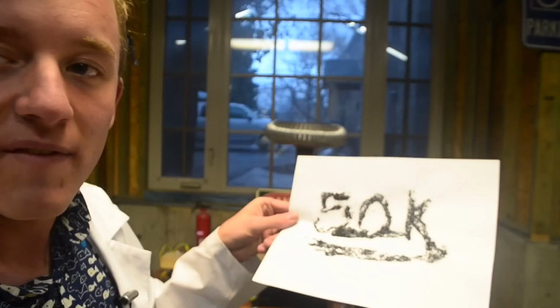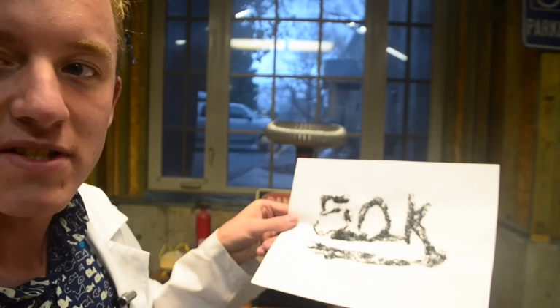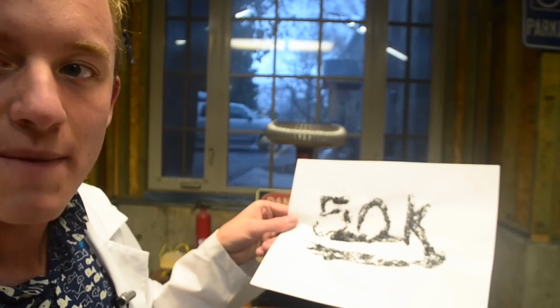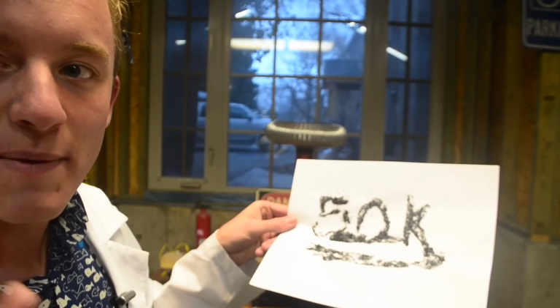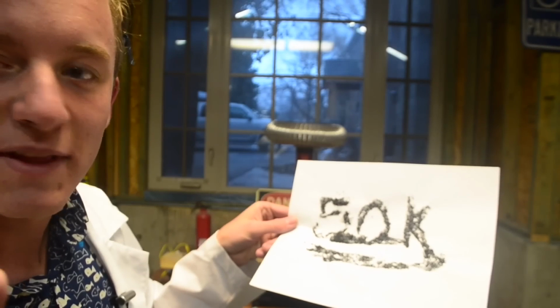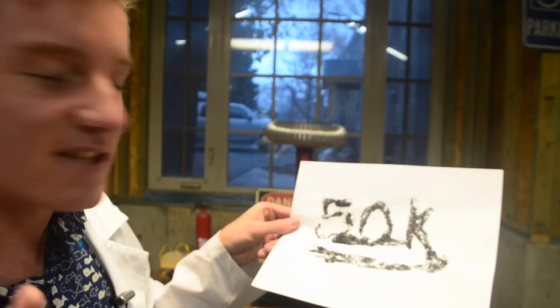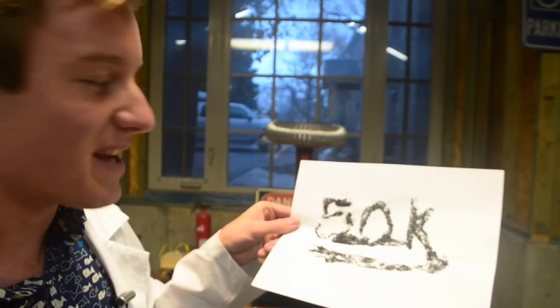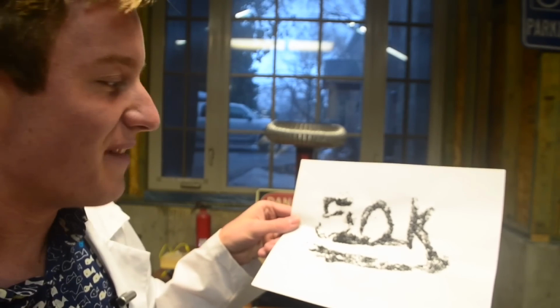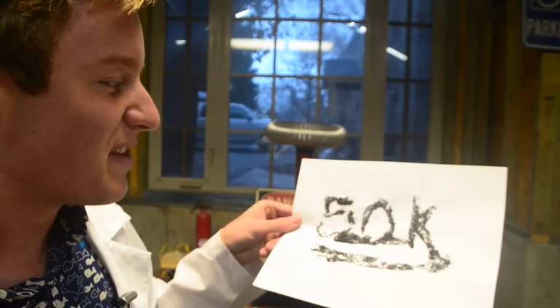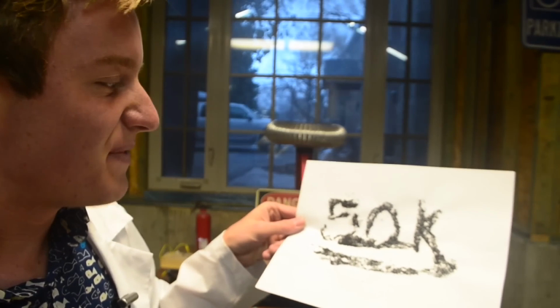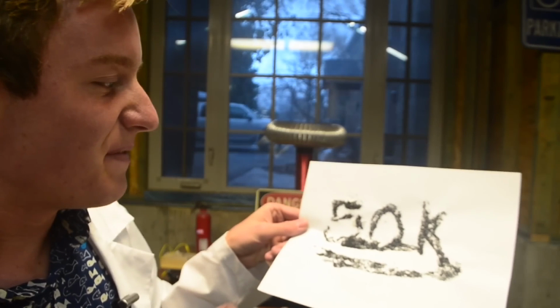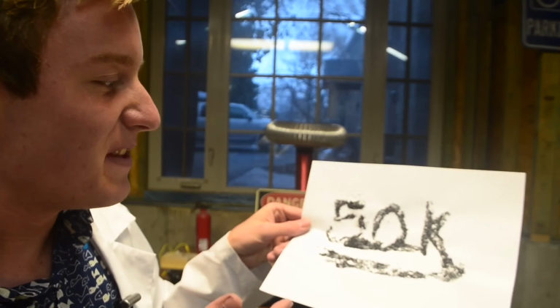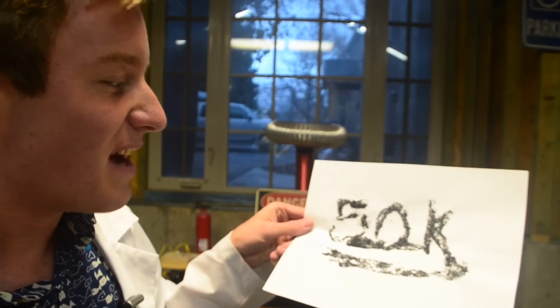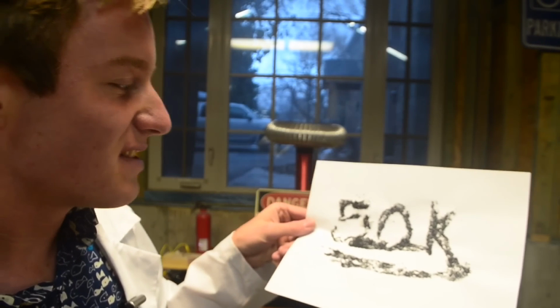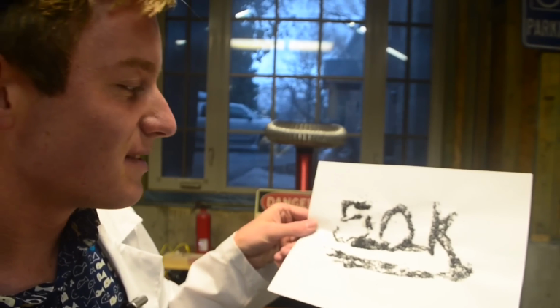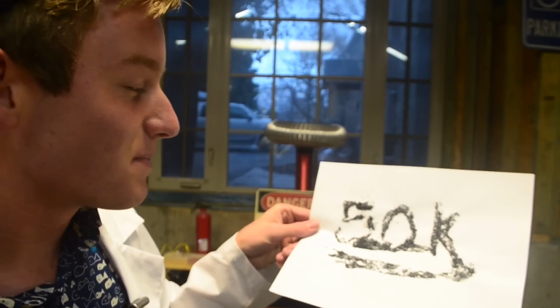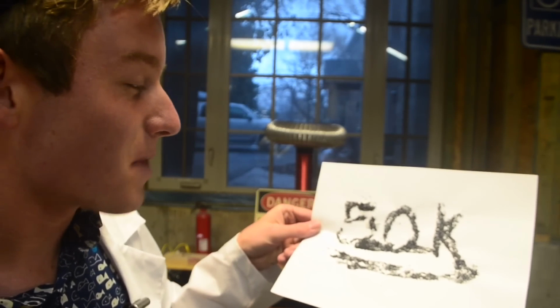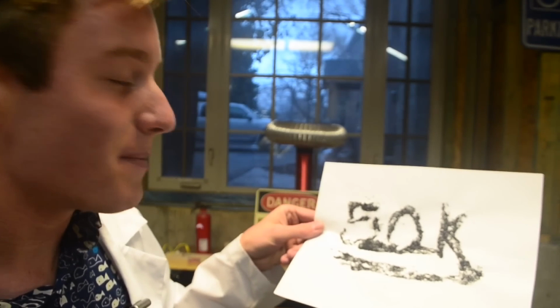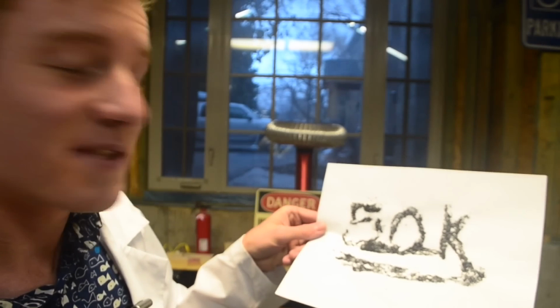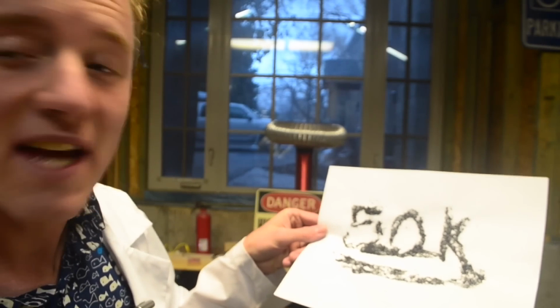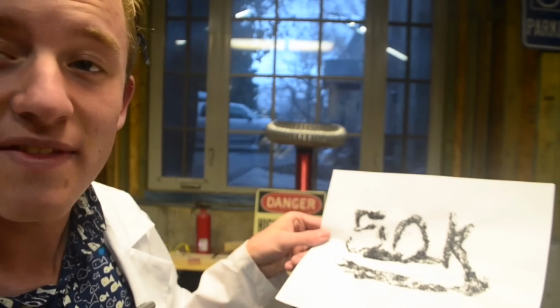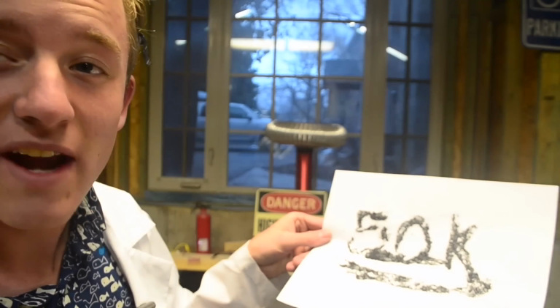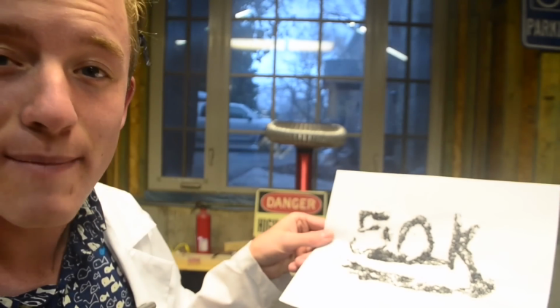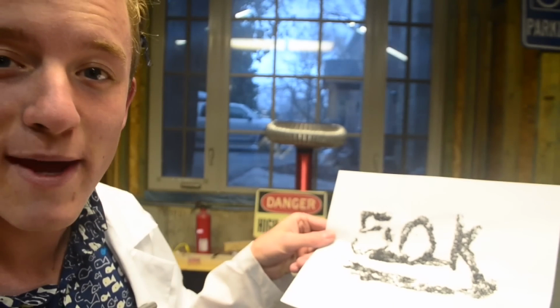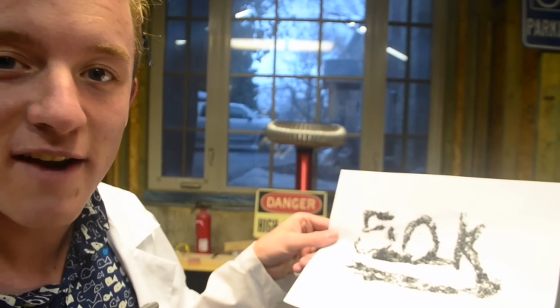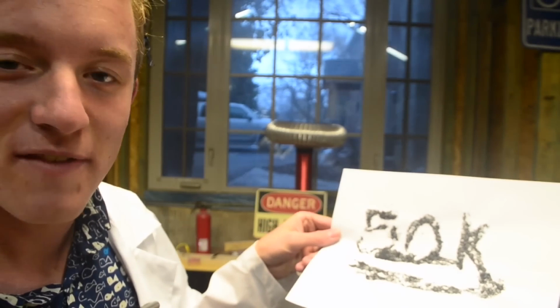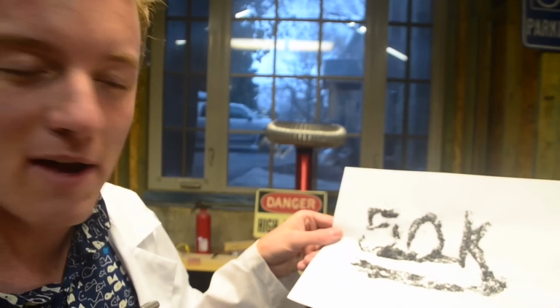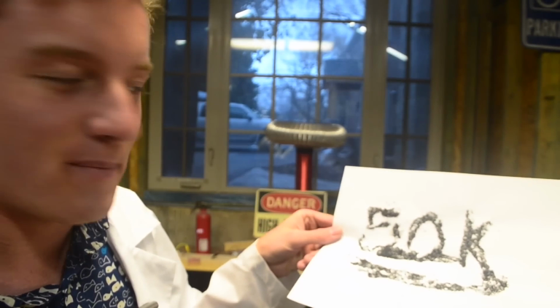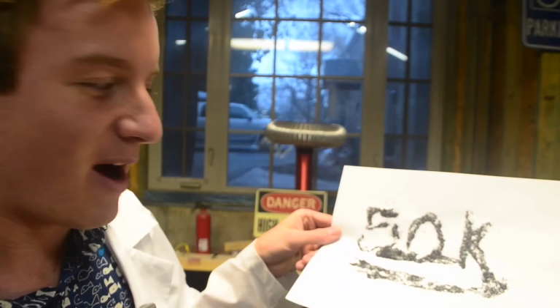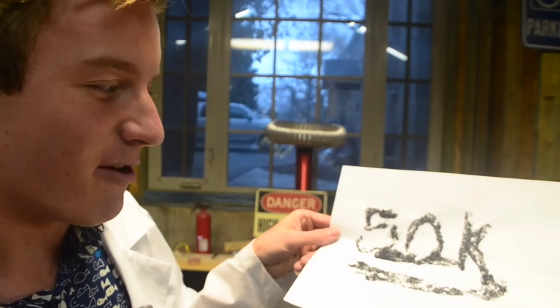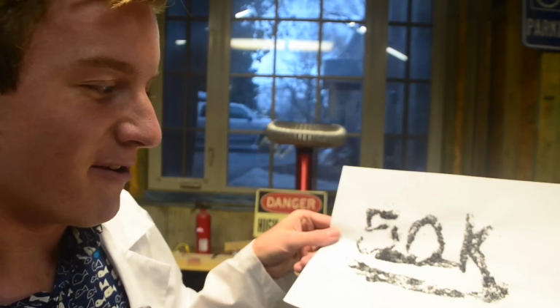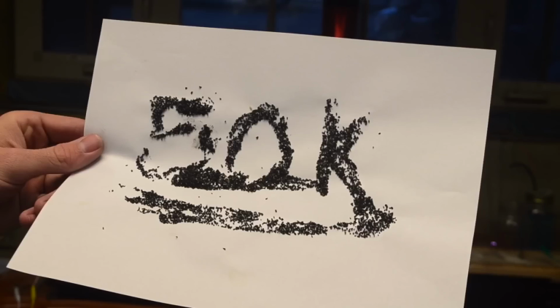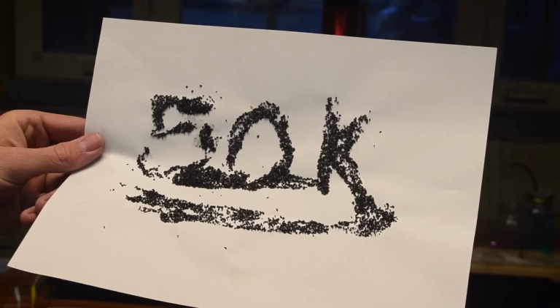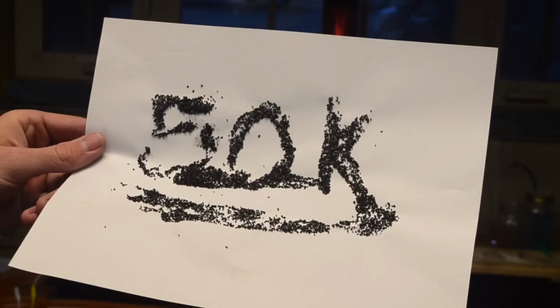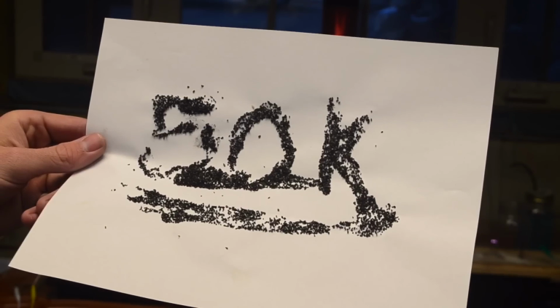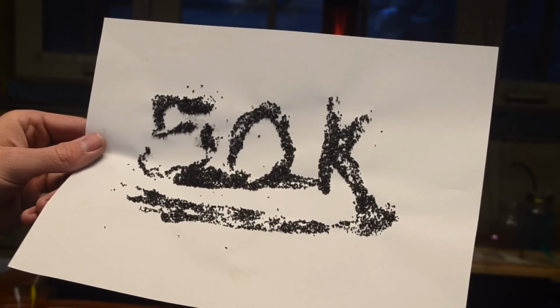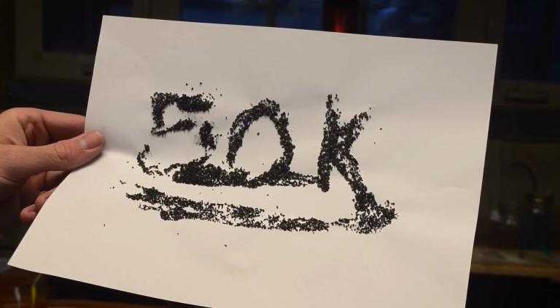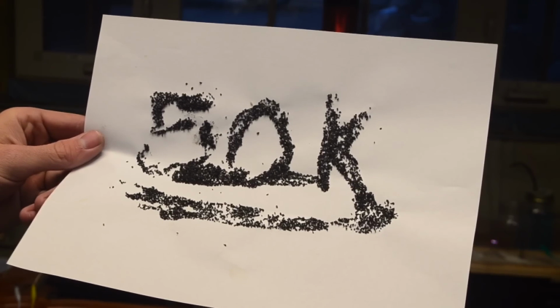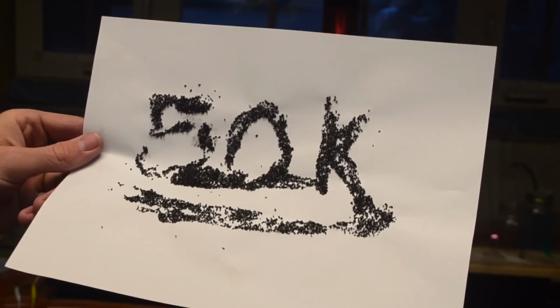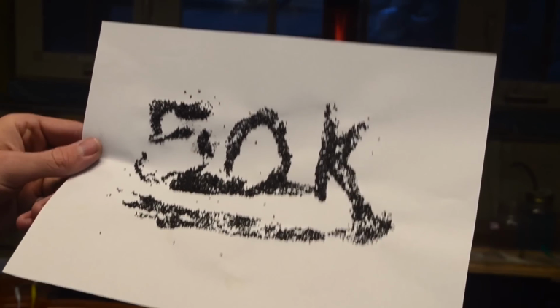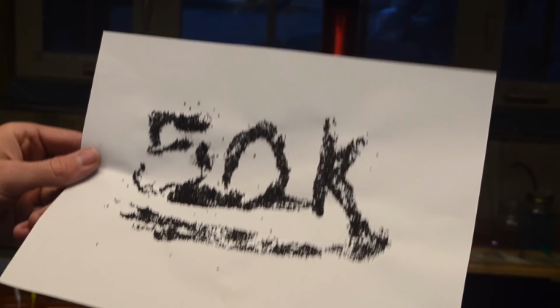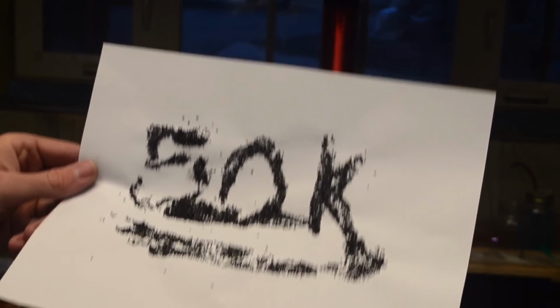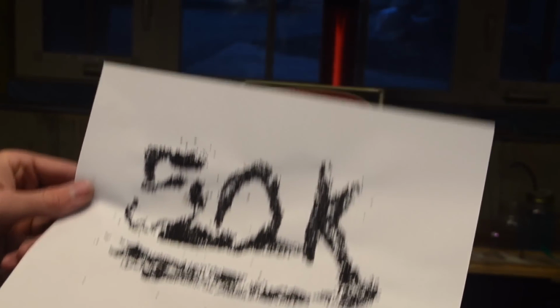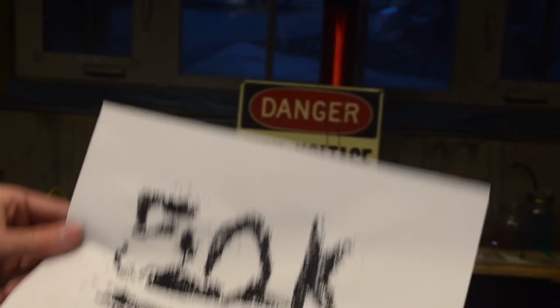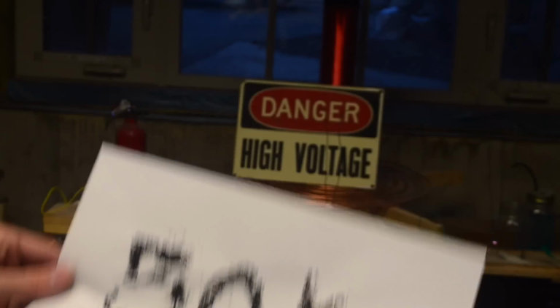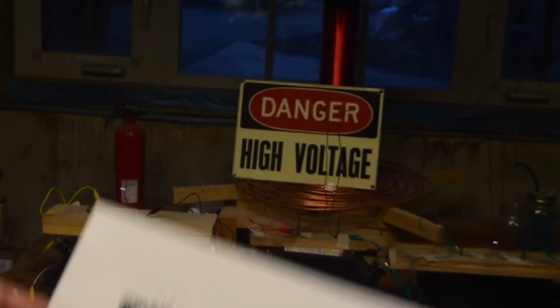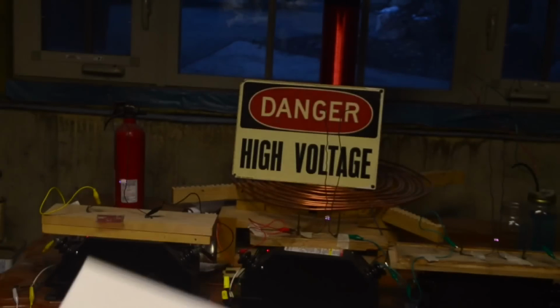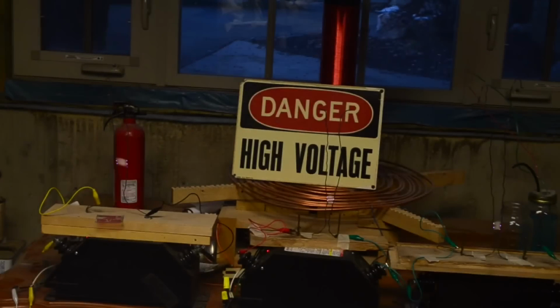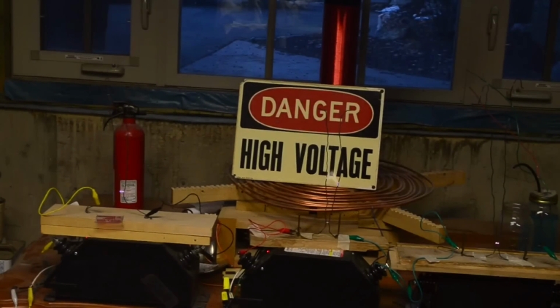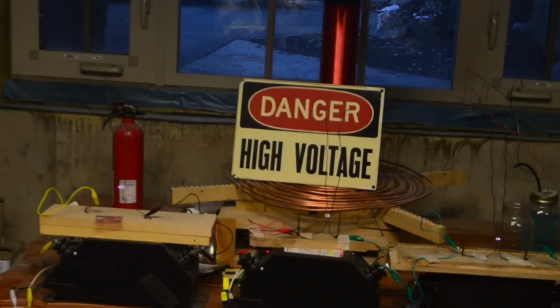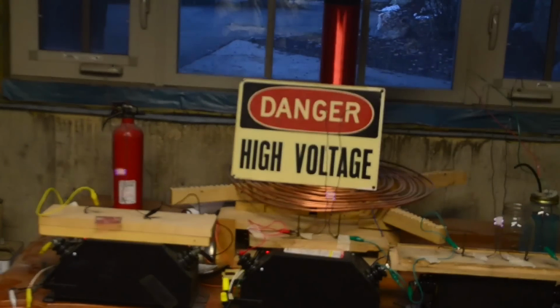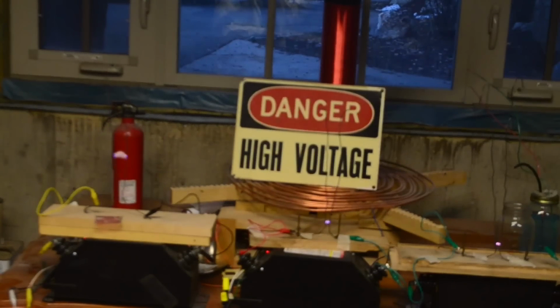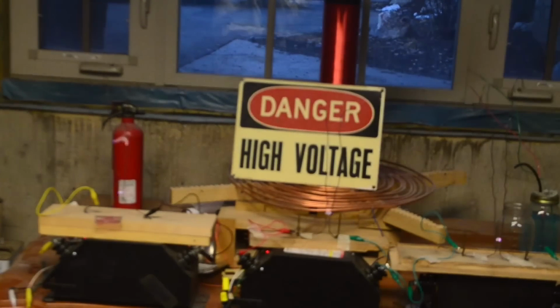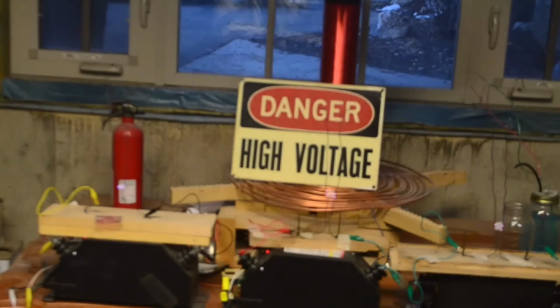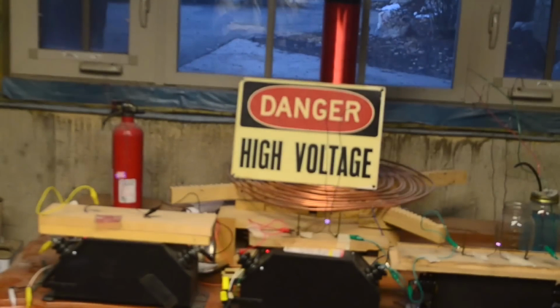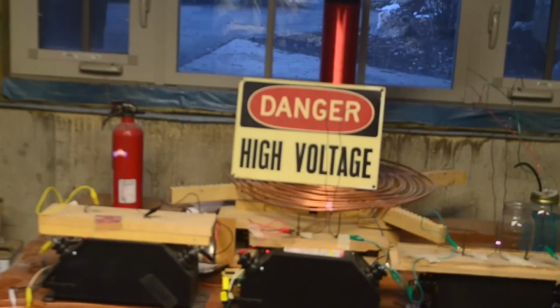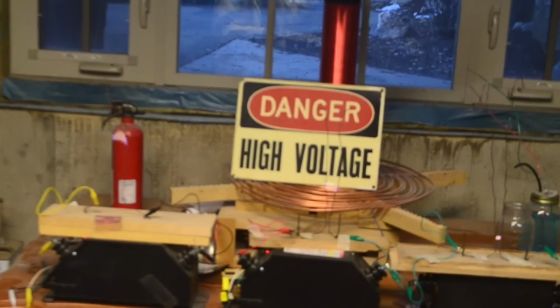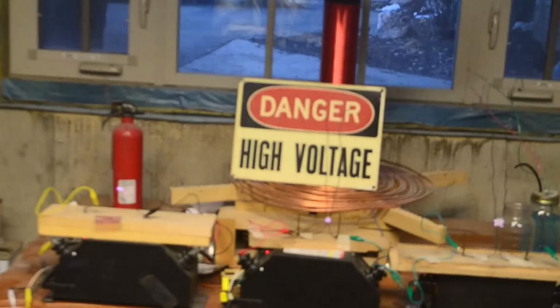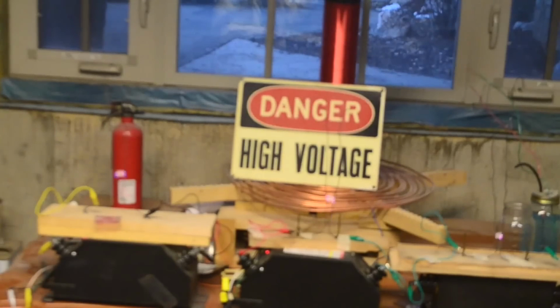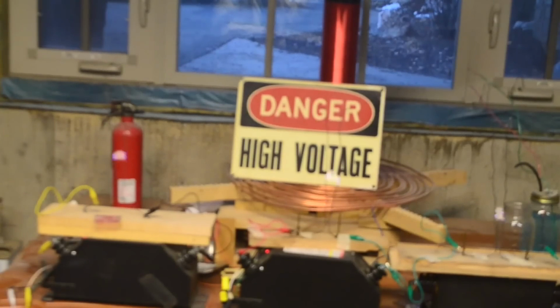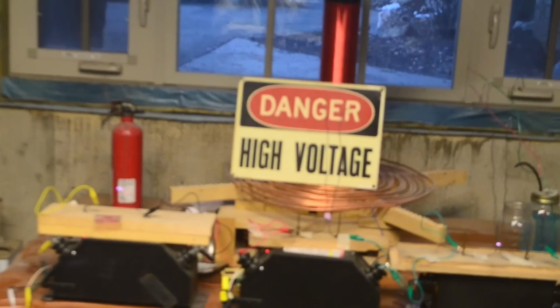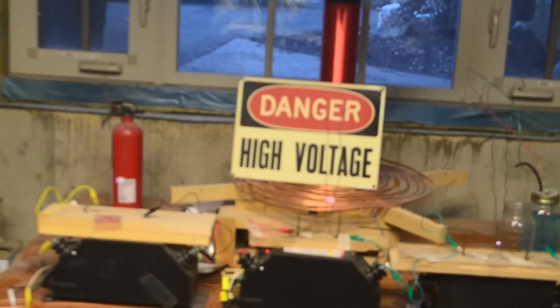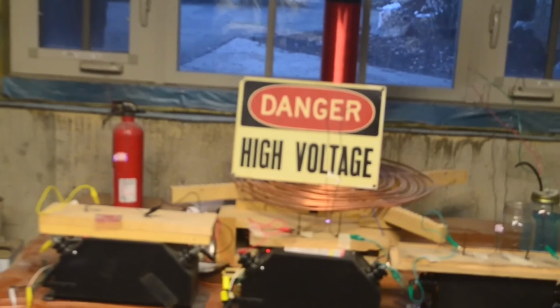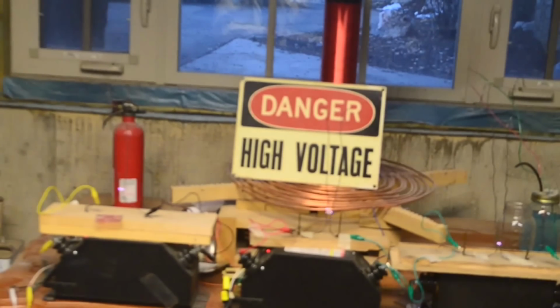First on the list, I have this 50,000 subscriber sign that I made out of gunpowder. I'm going to take this sign and place it onto this Jacob's Ladder to see if it'll ignite it.